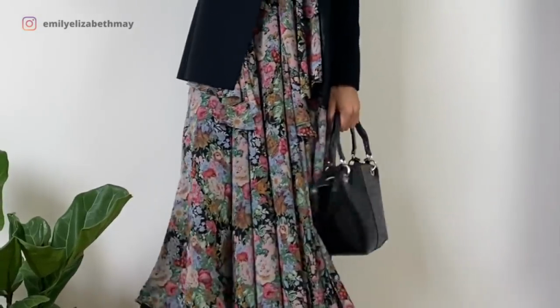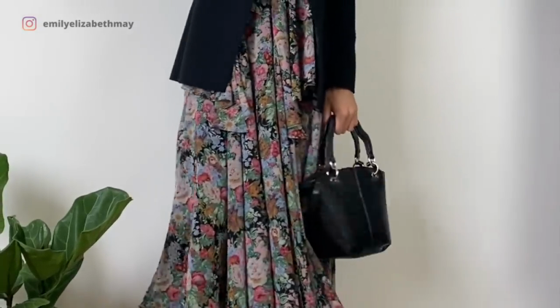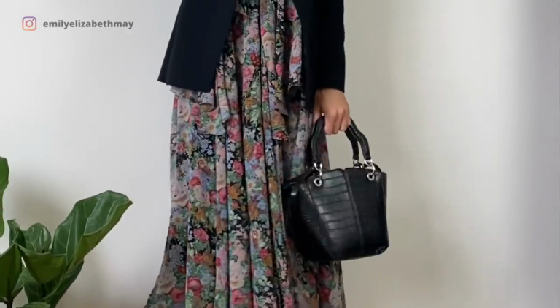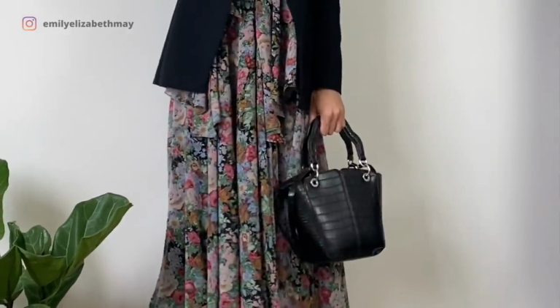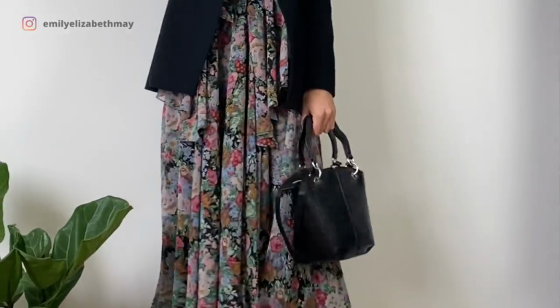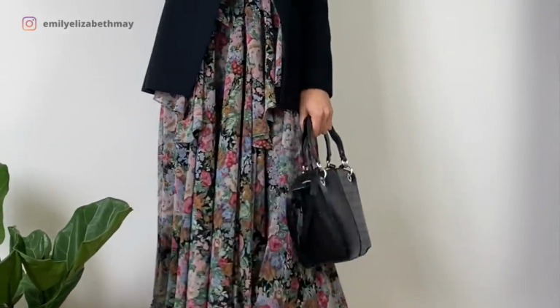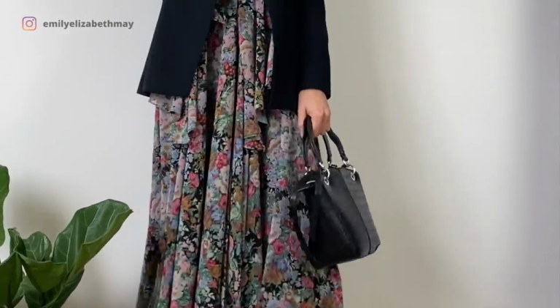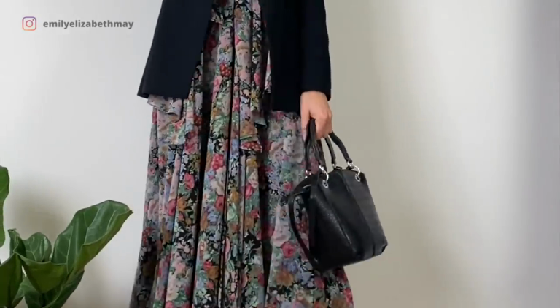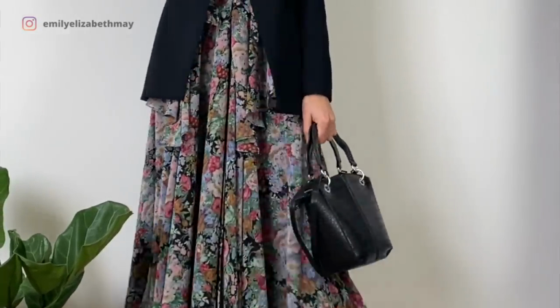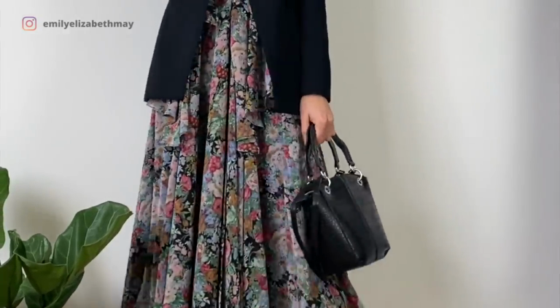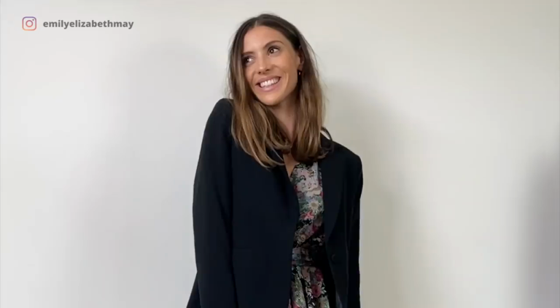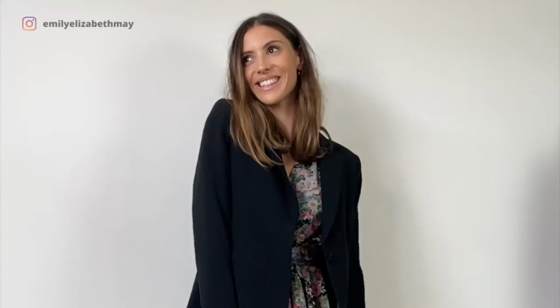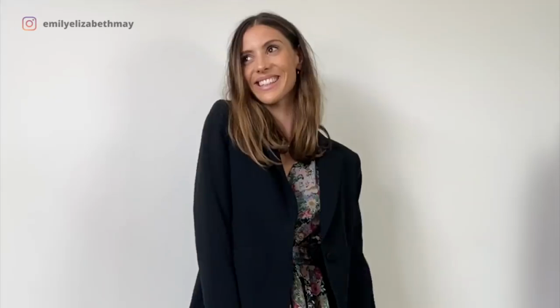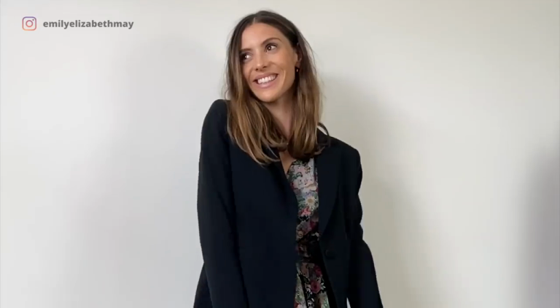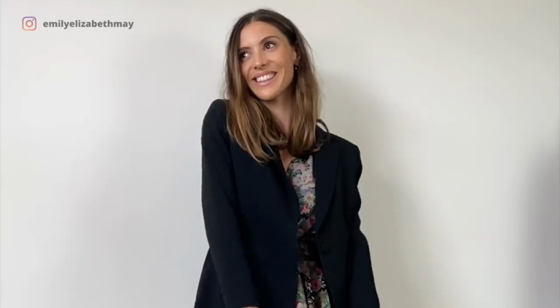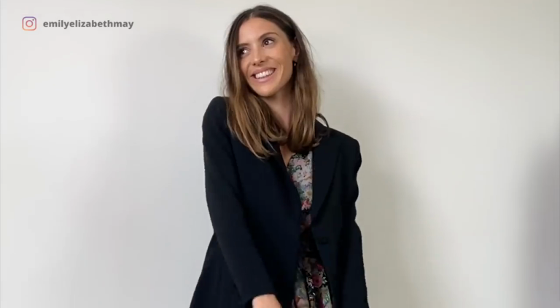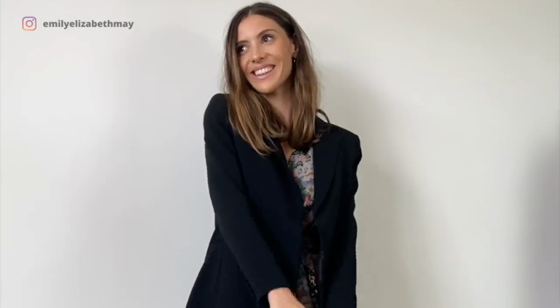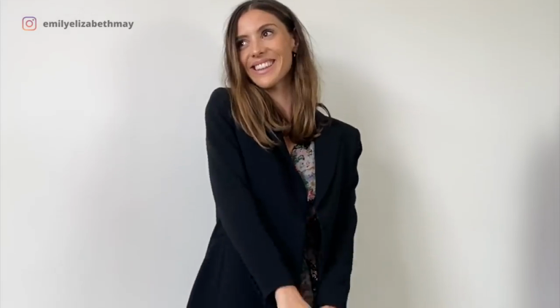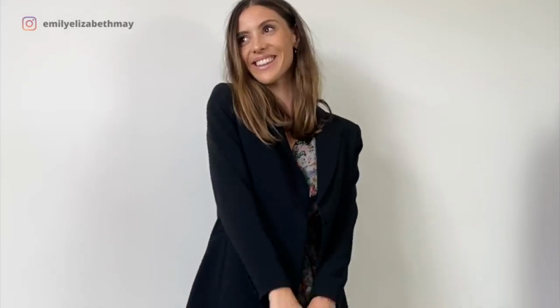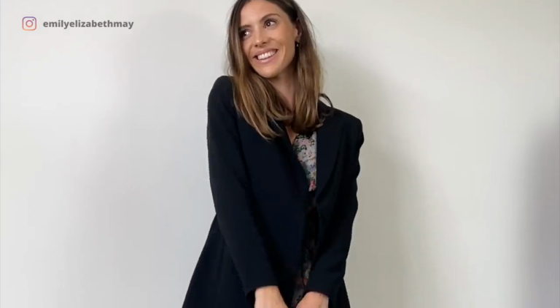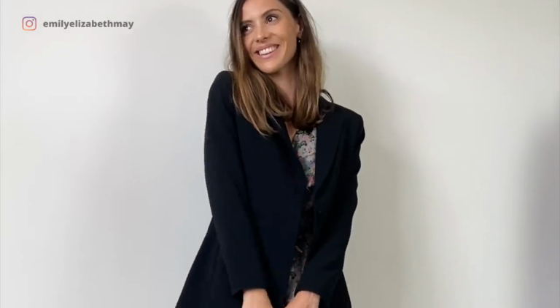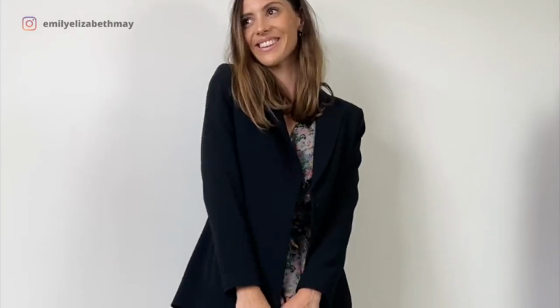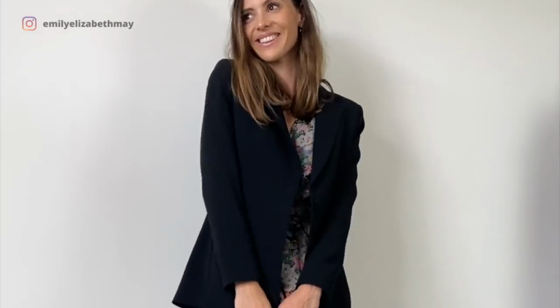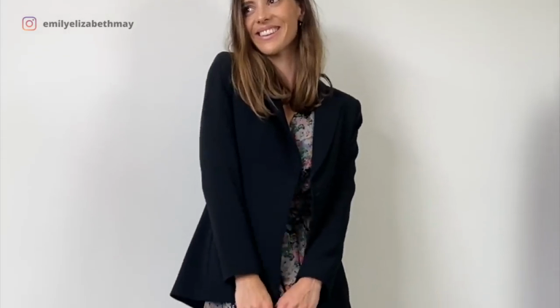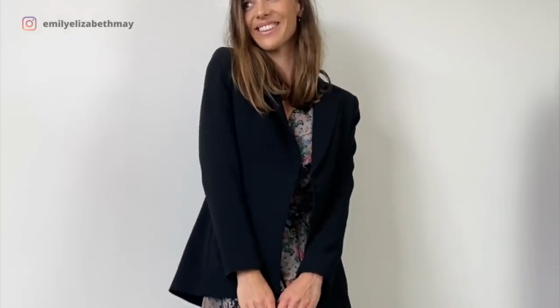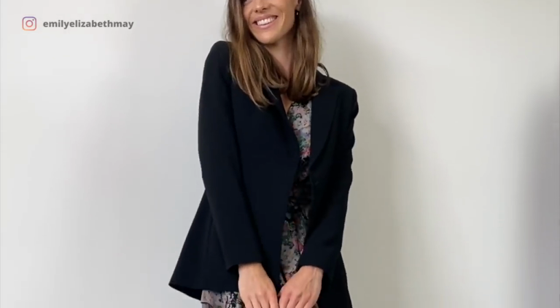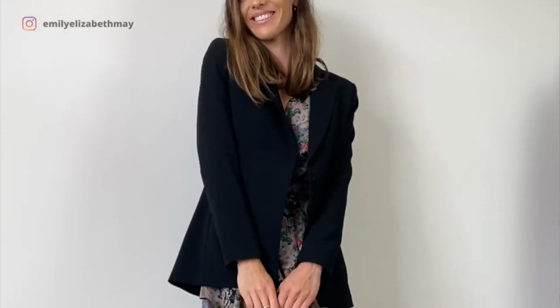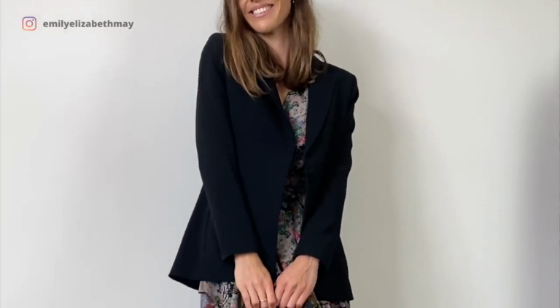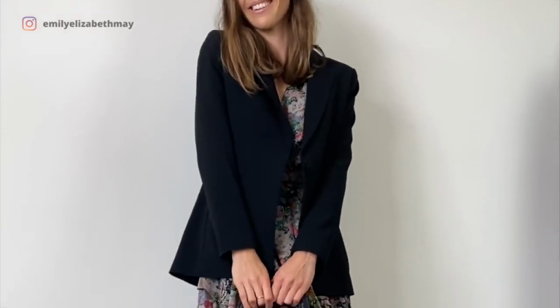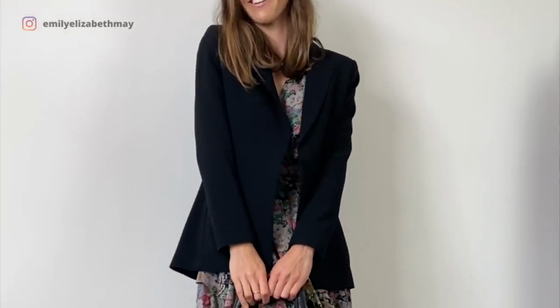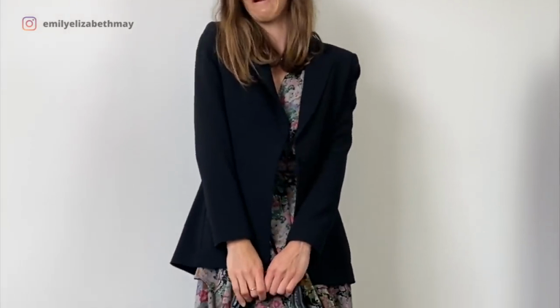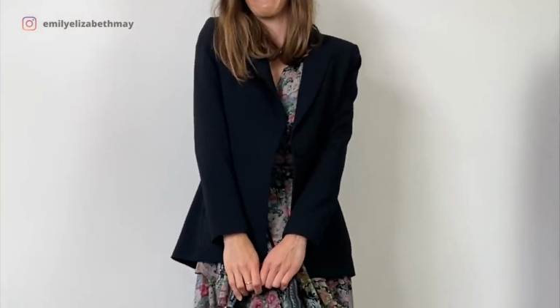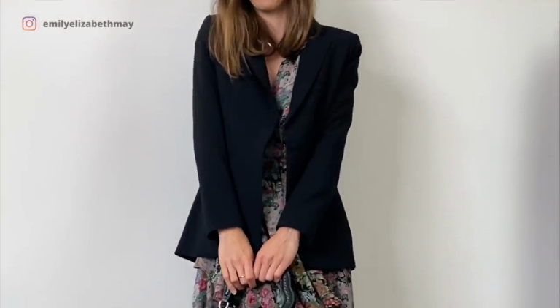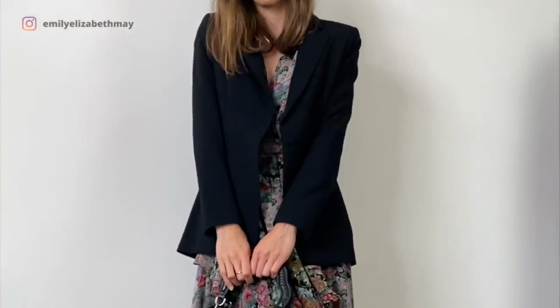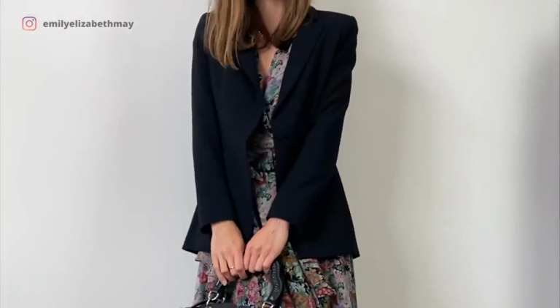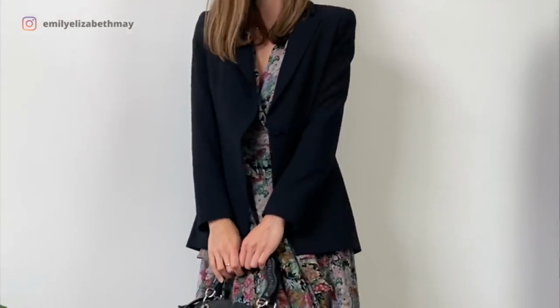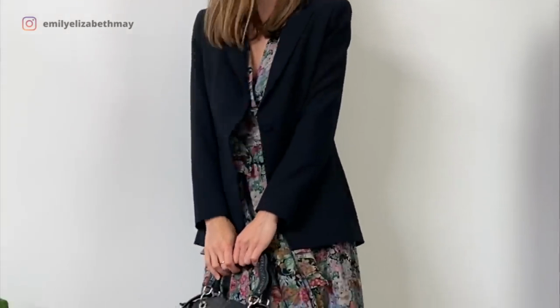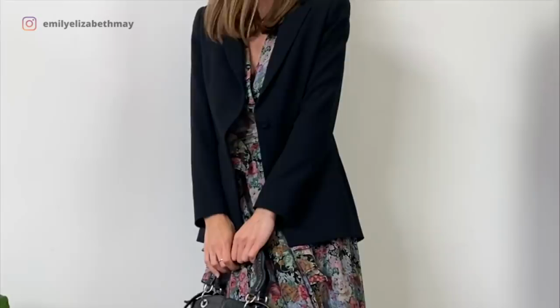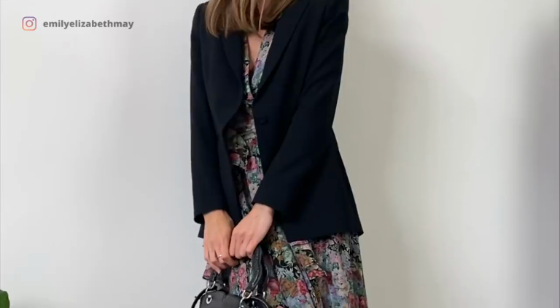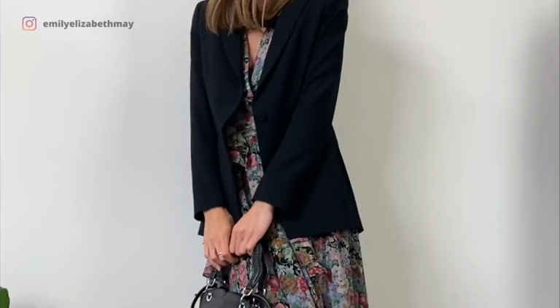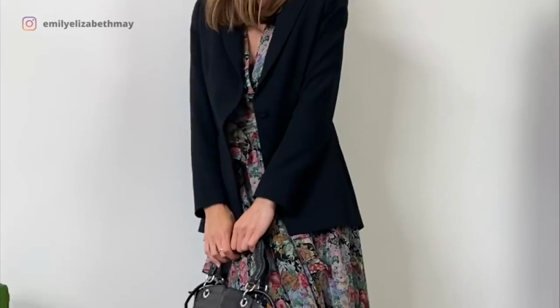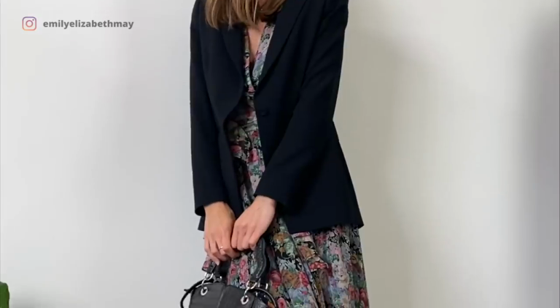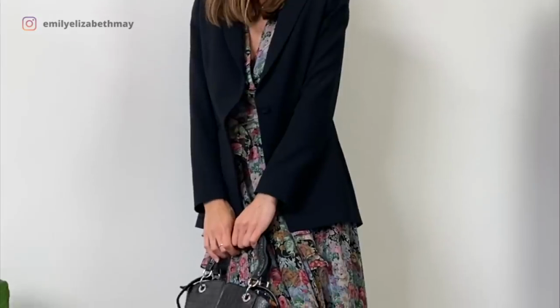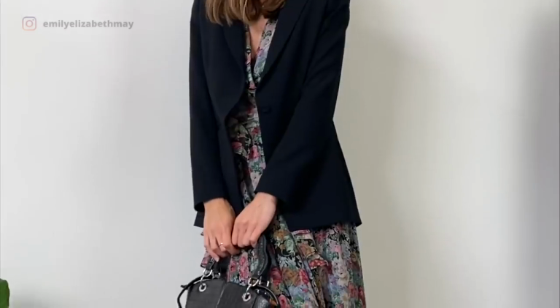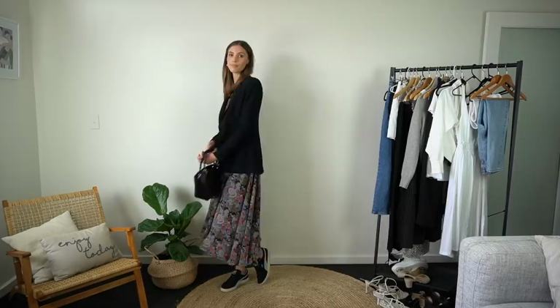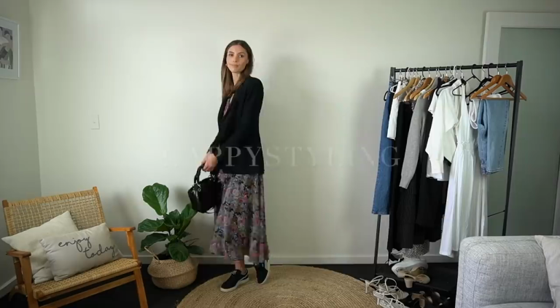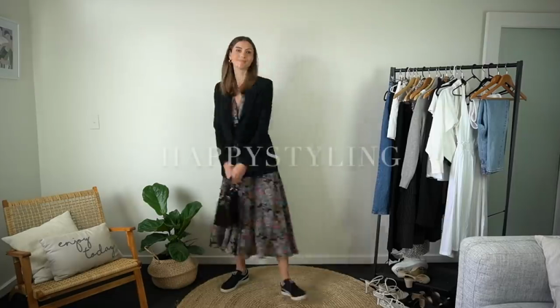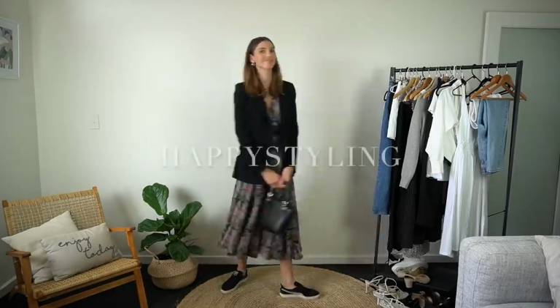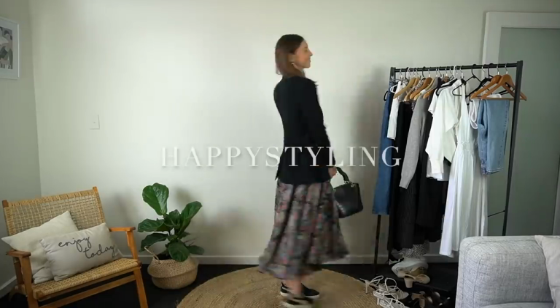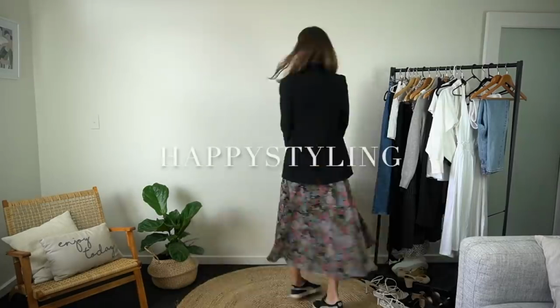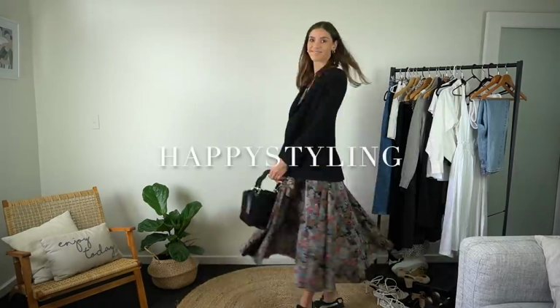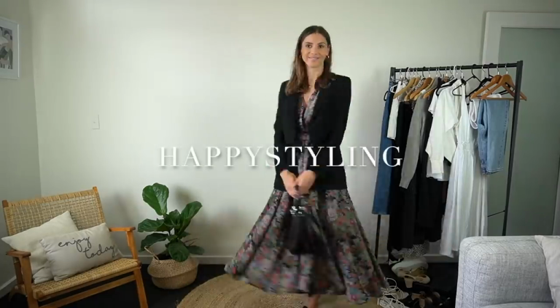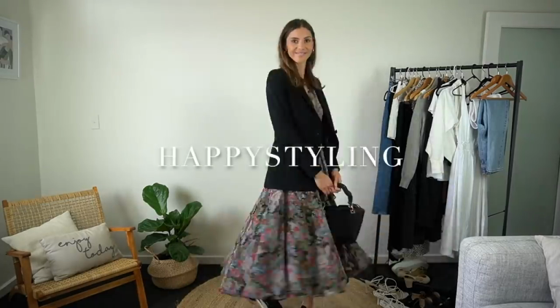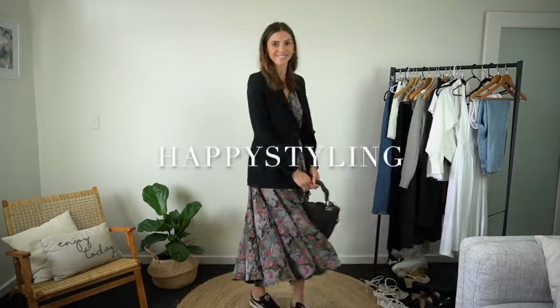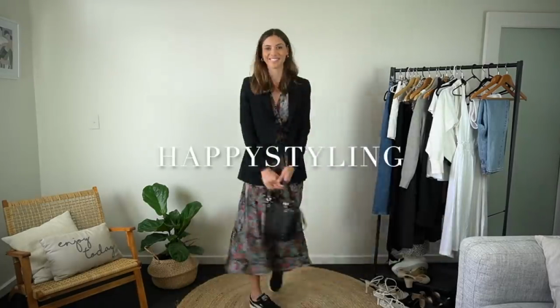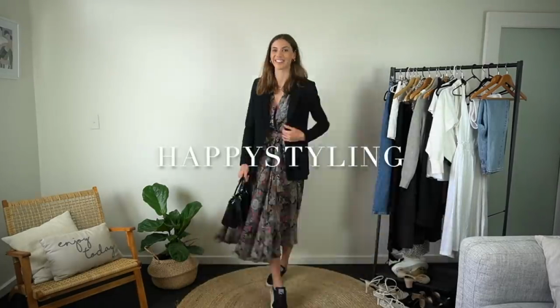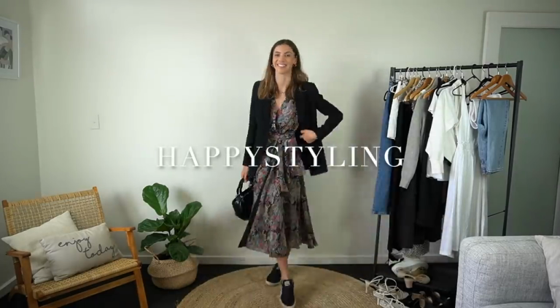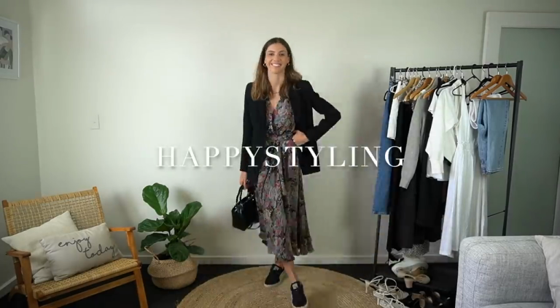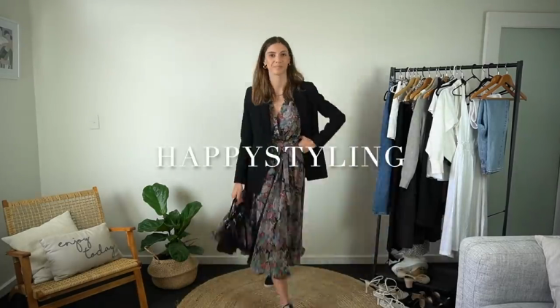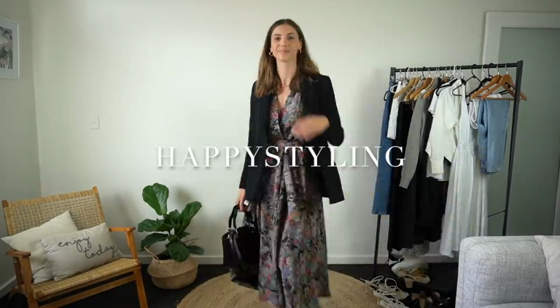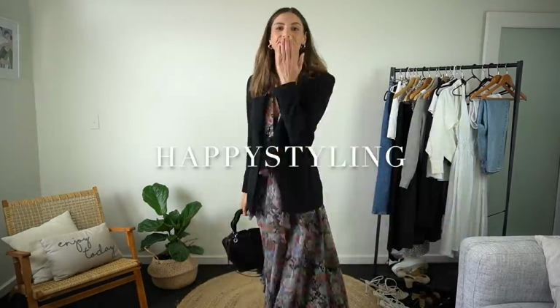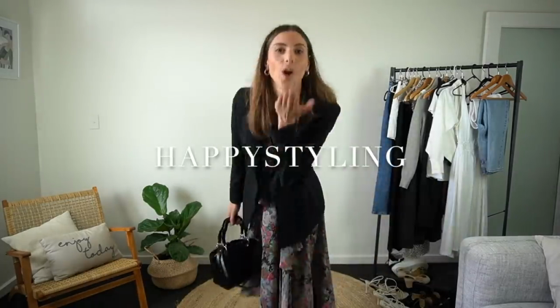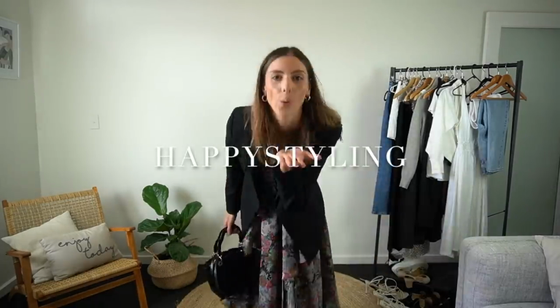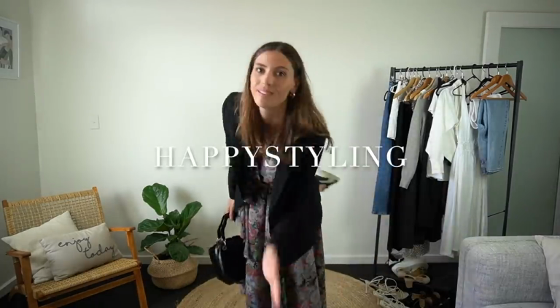I'm so grateful for you being here. Happy styling!